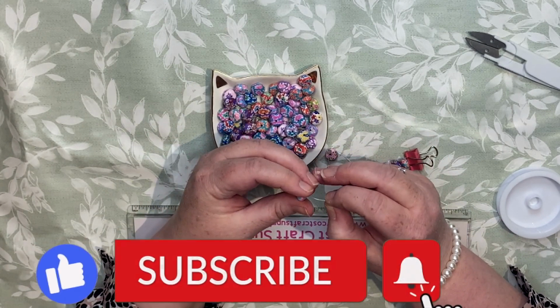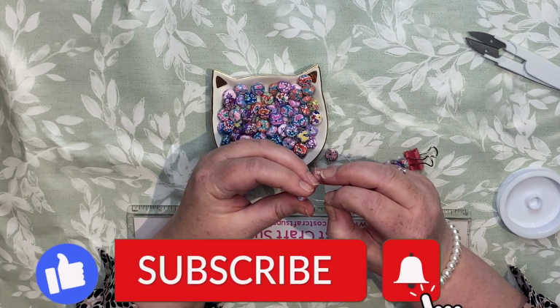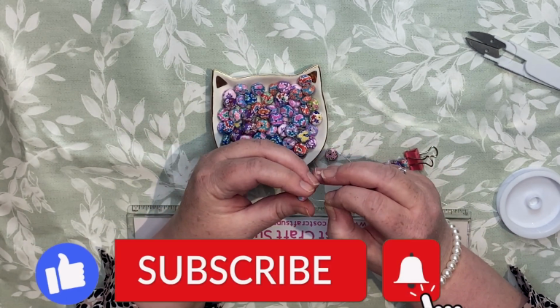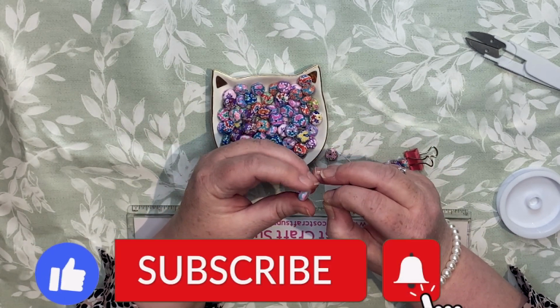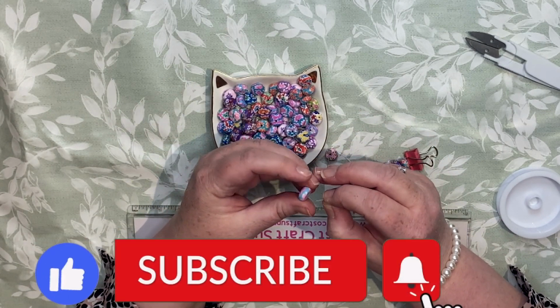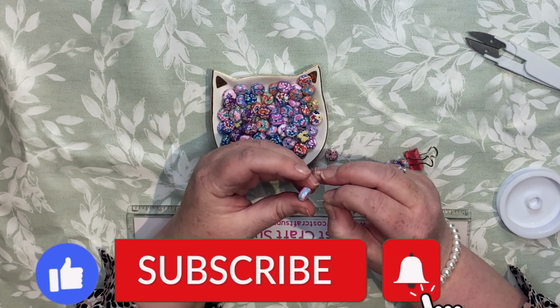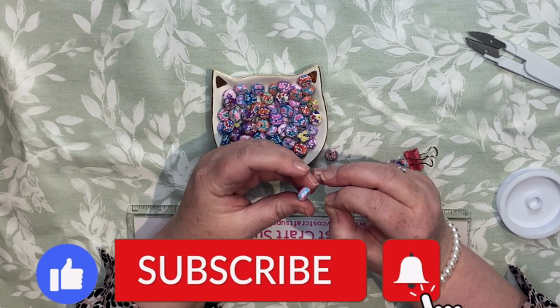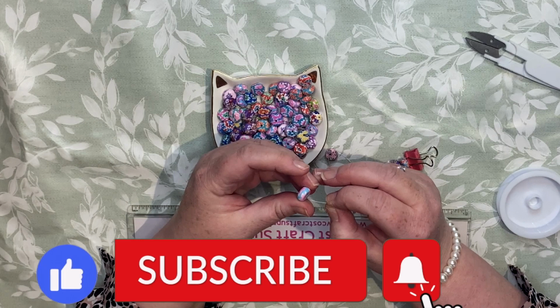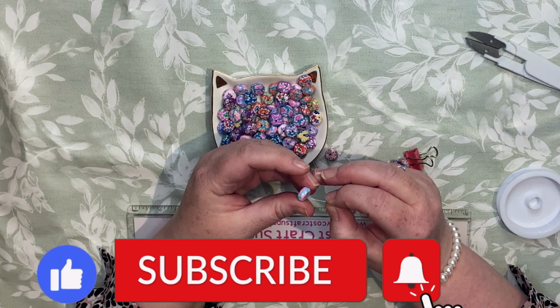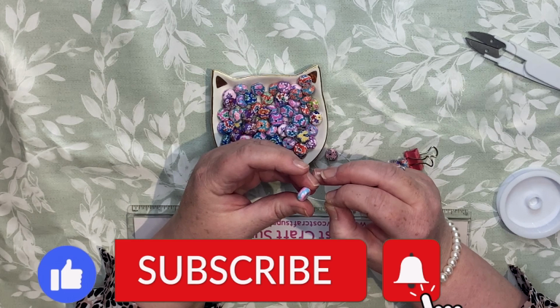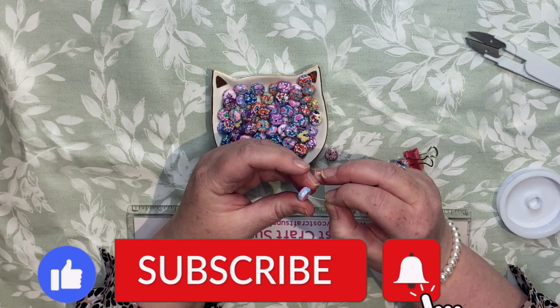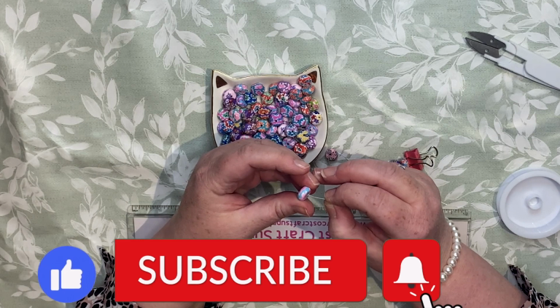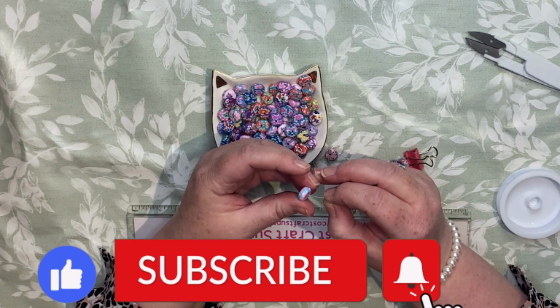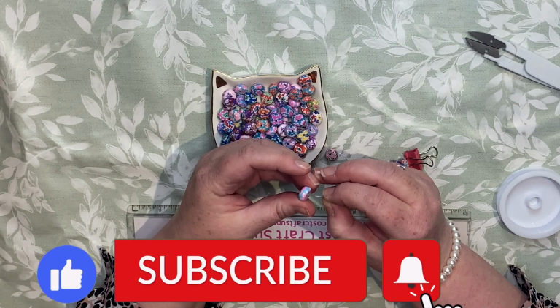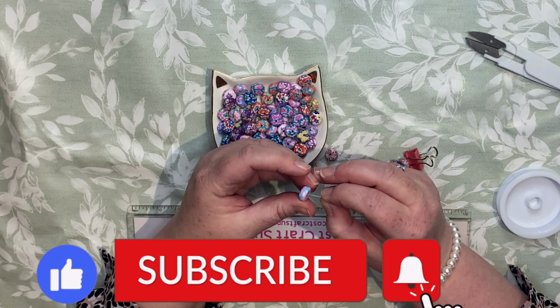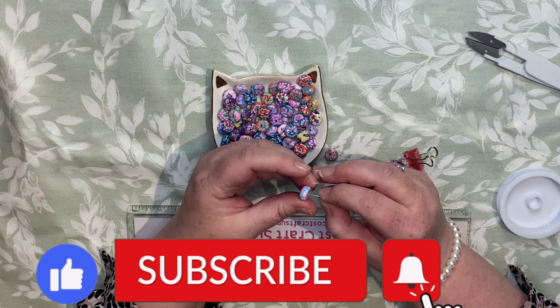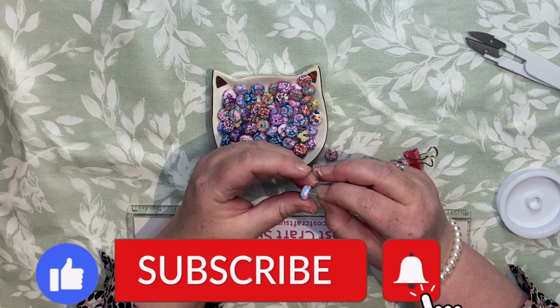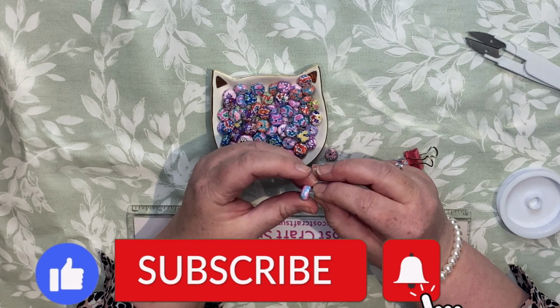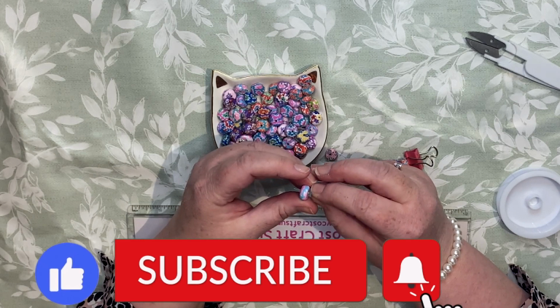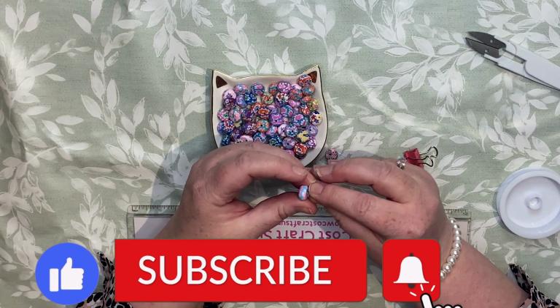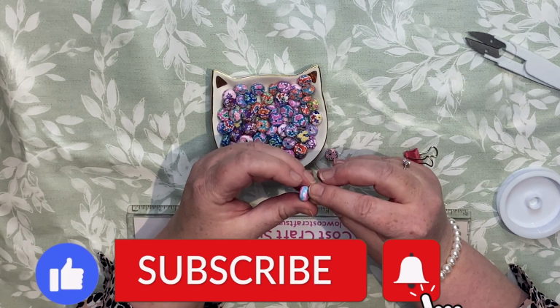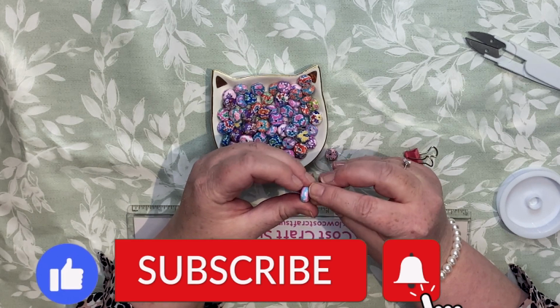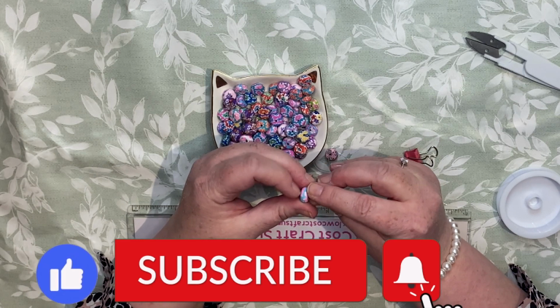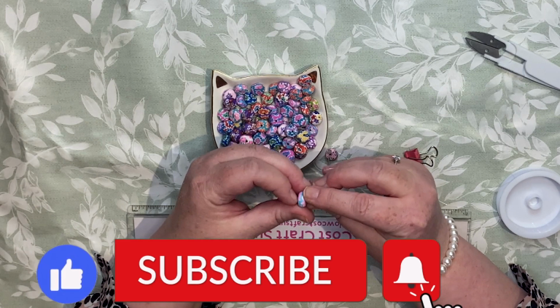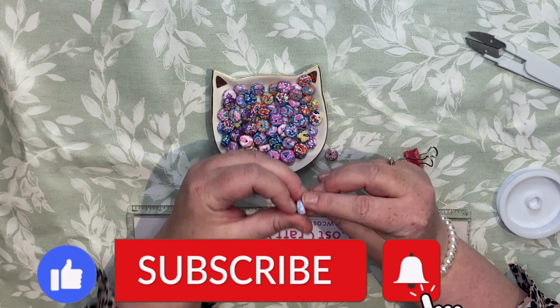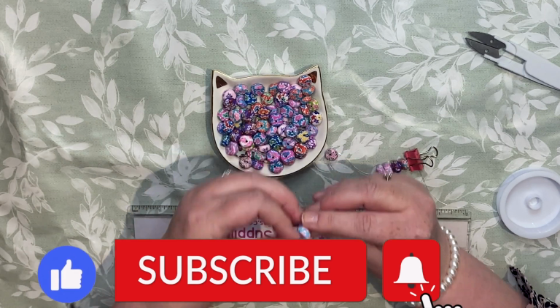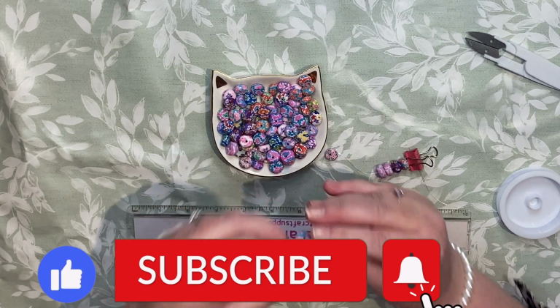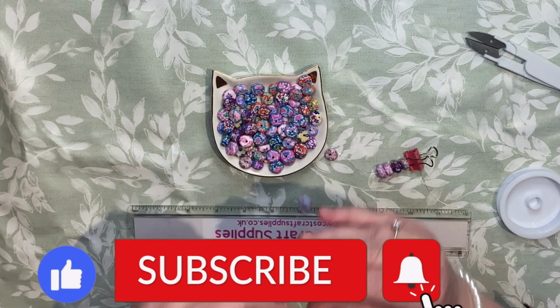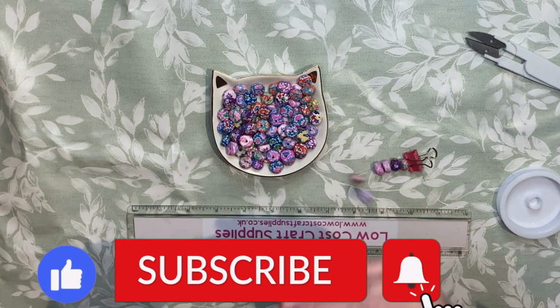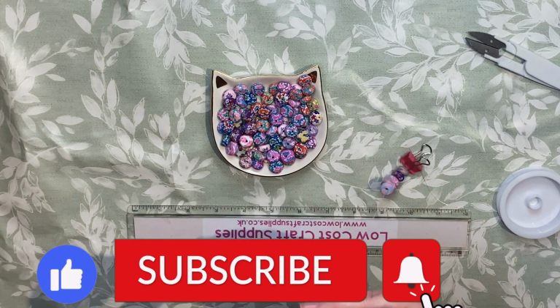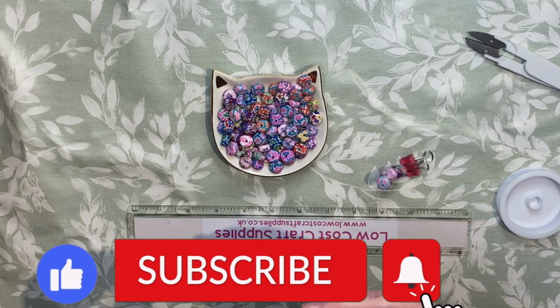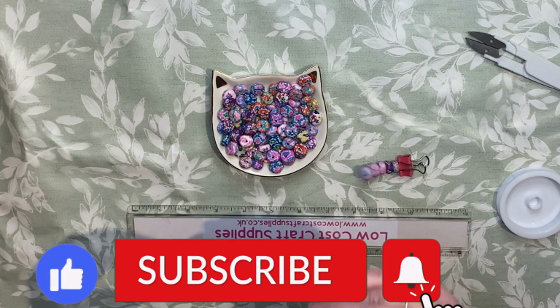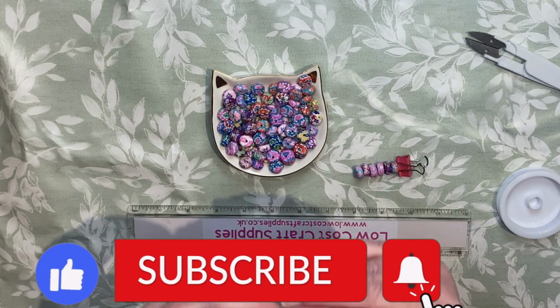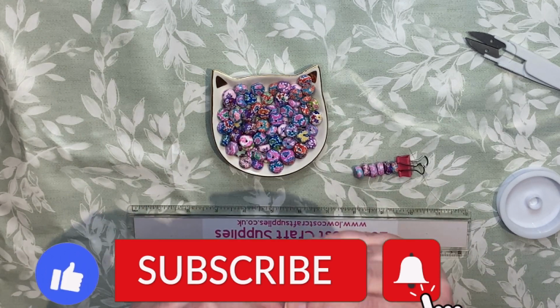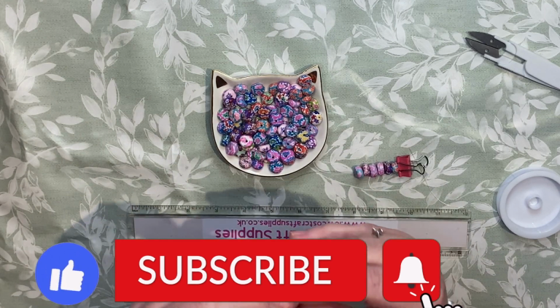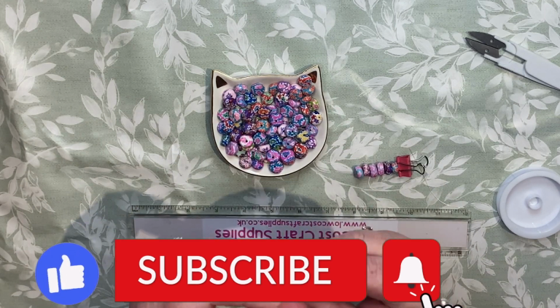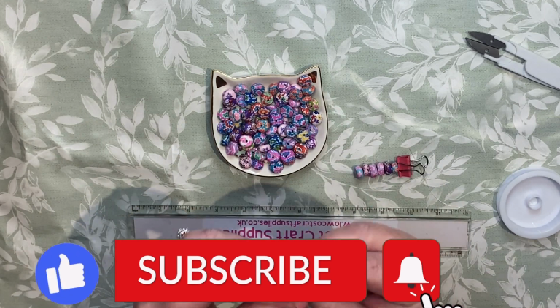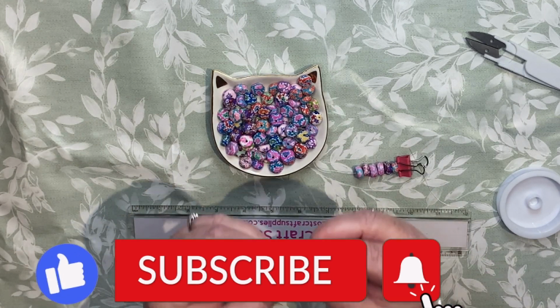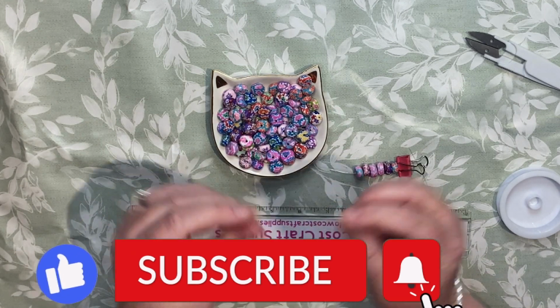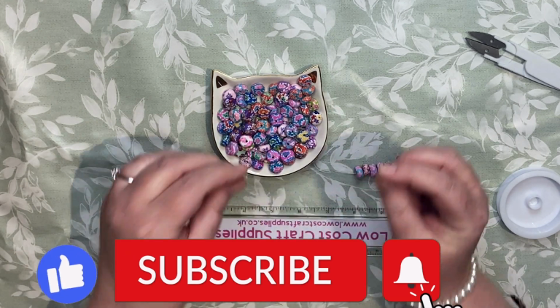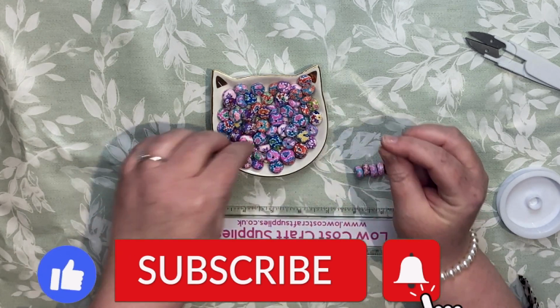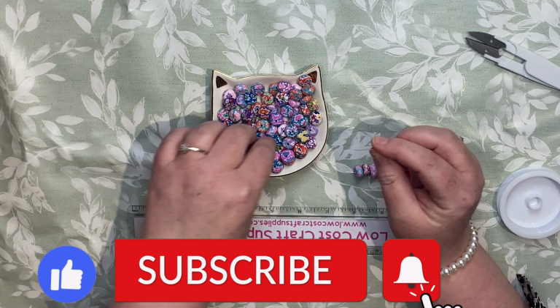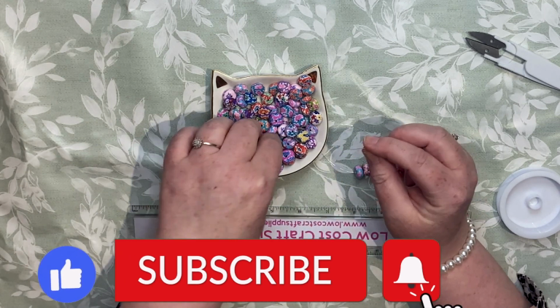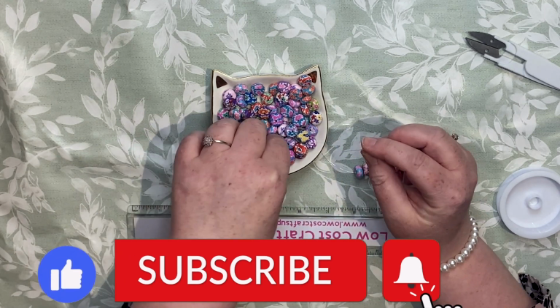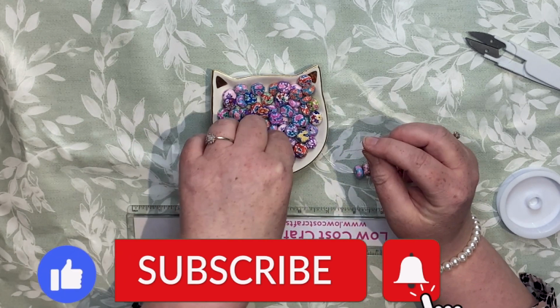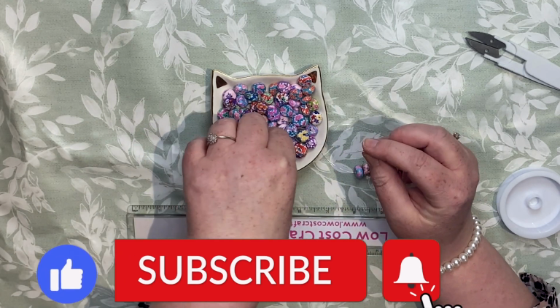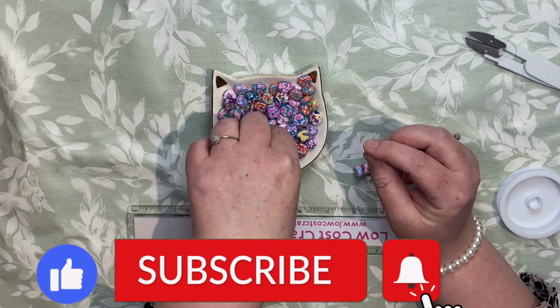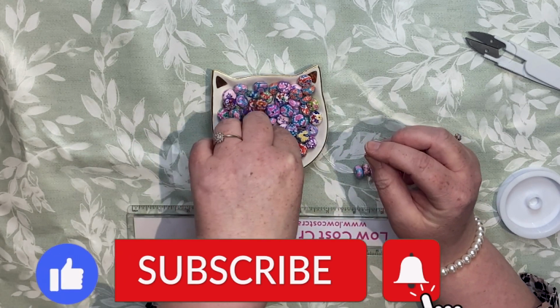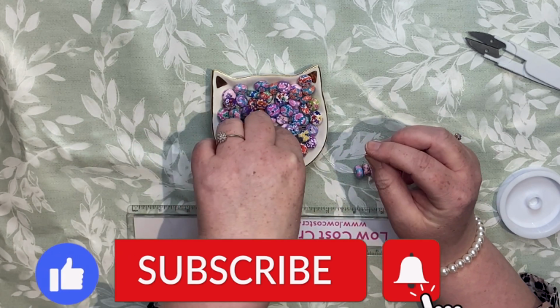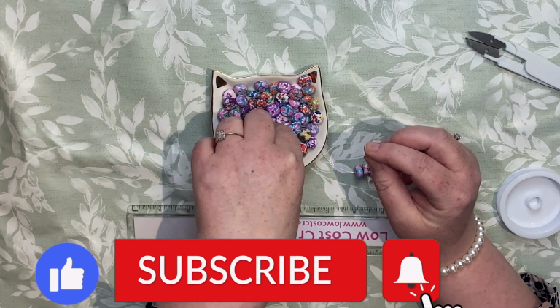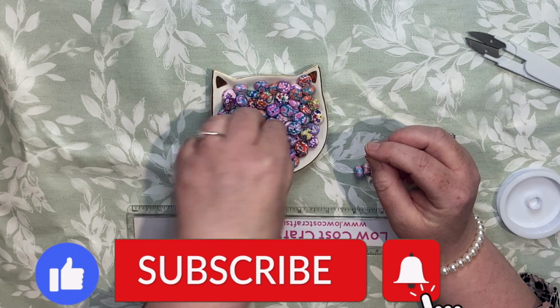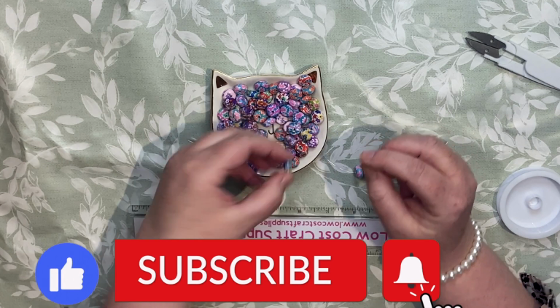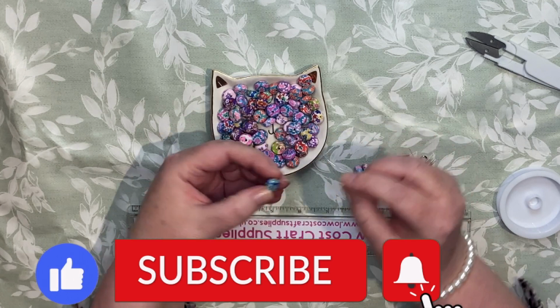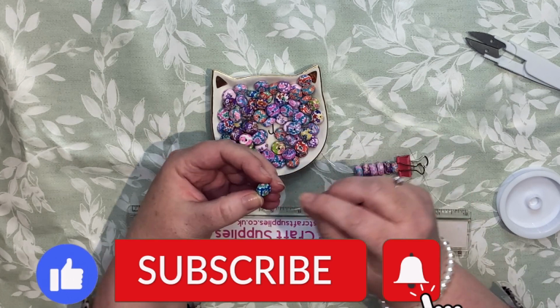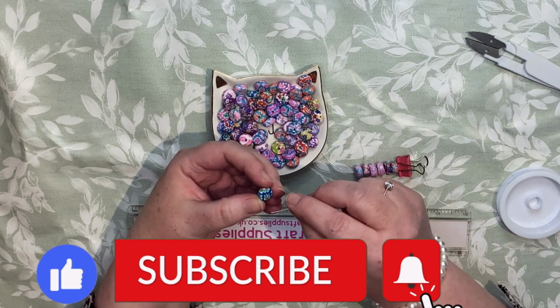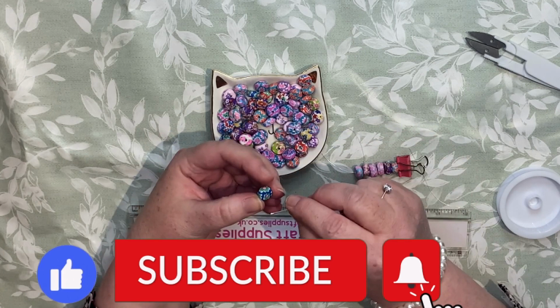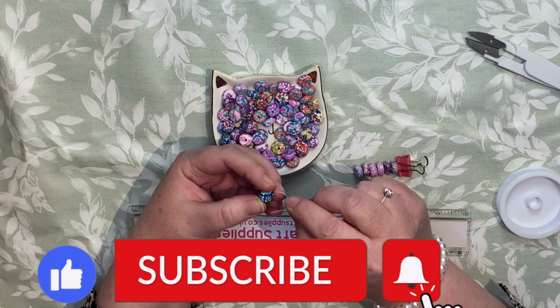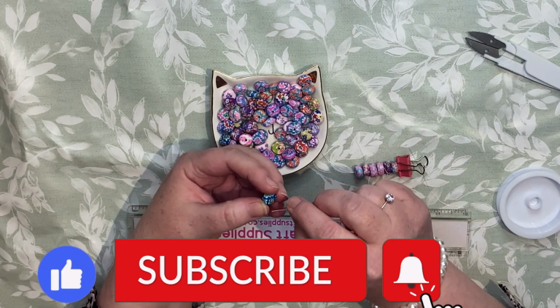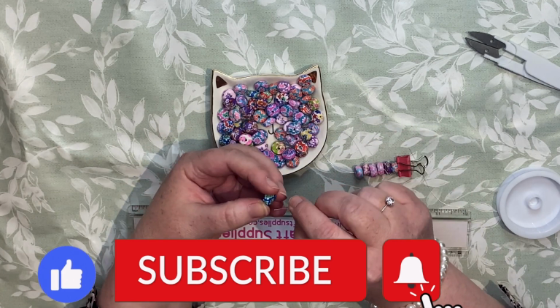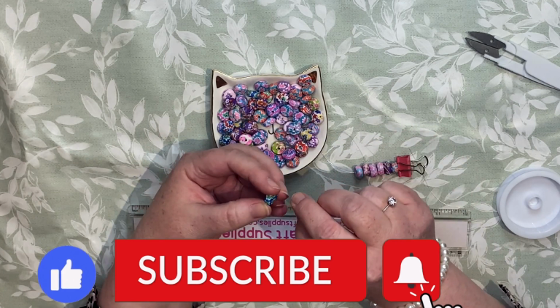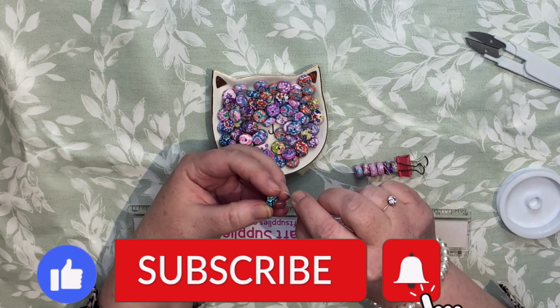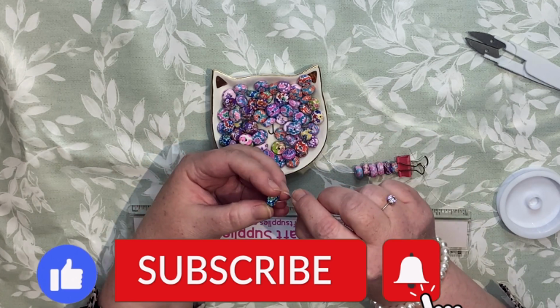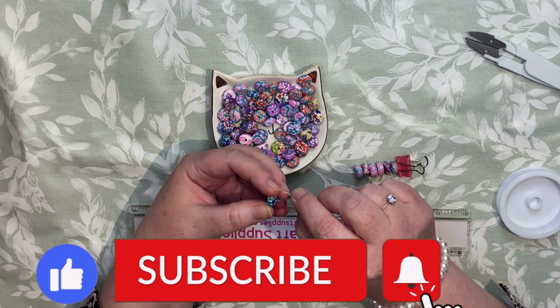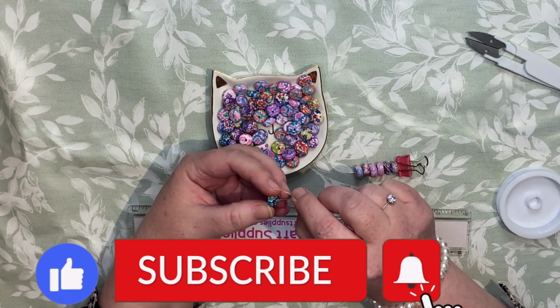If you haven't already, please like and subscribe to the channel. I have lots of tutorials available for the complete jewelry beginner.